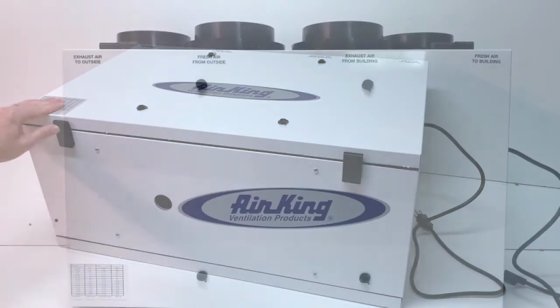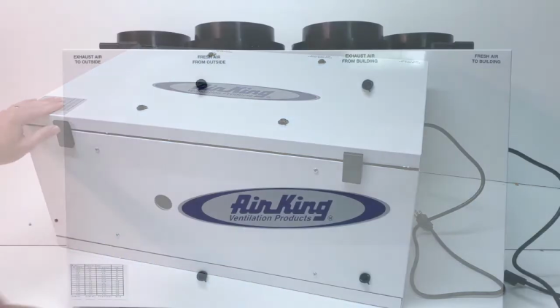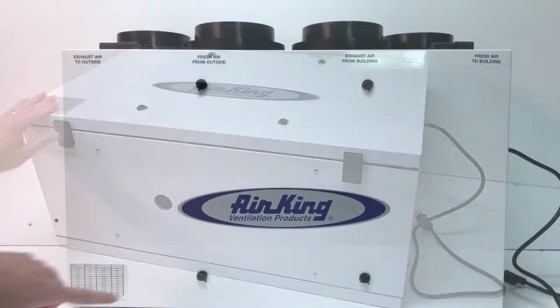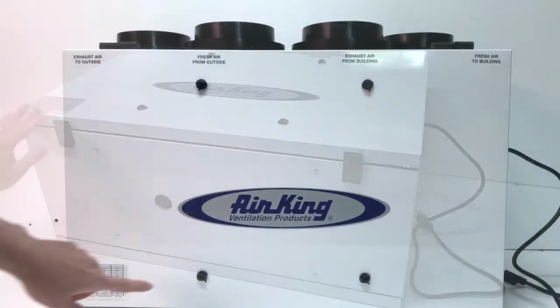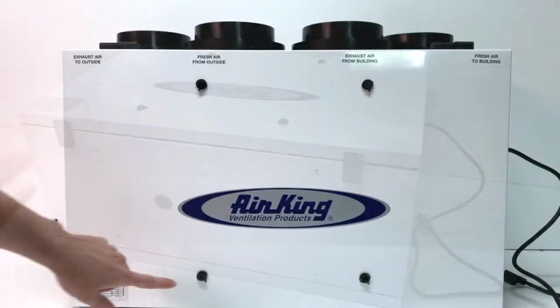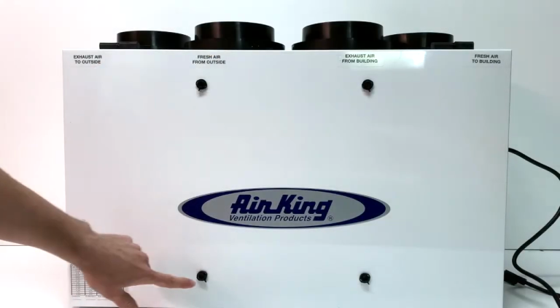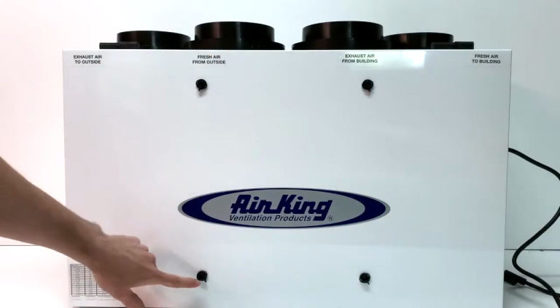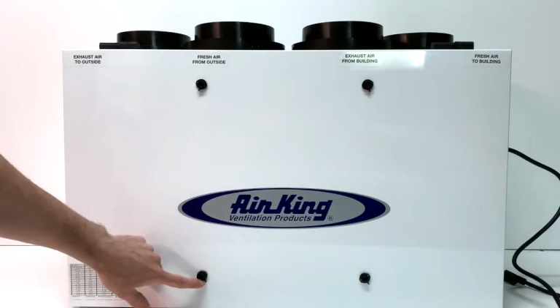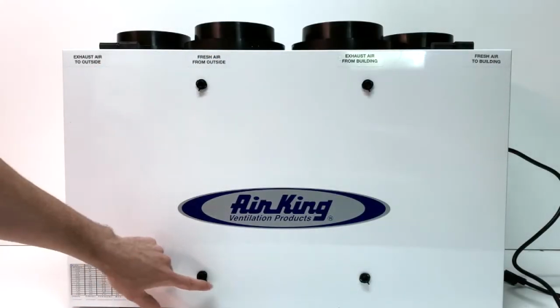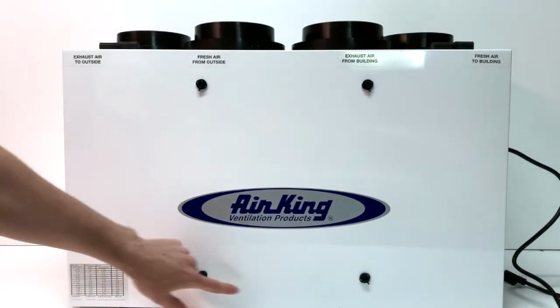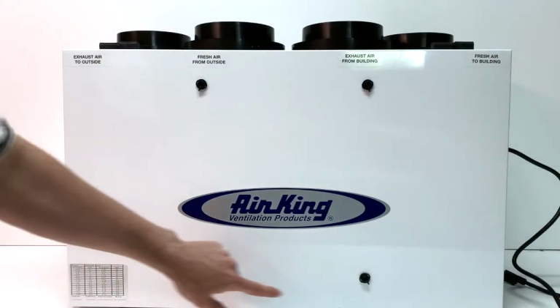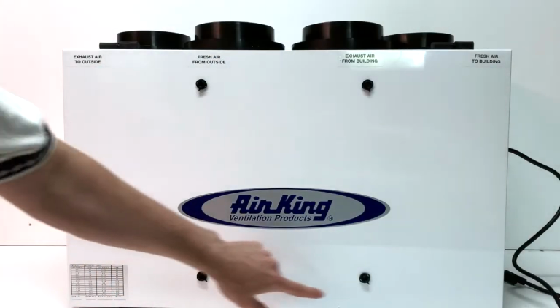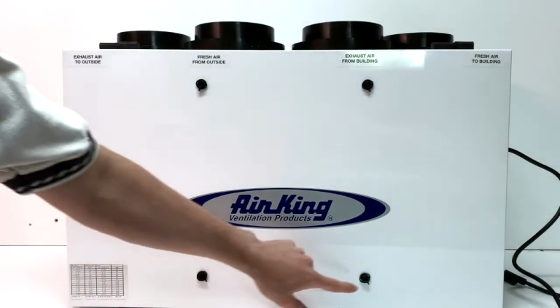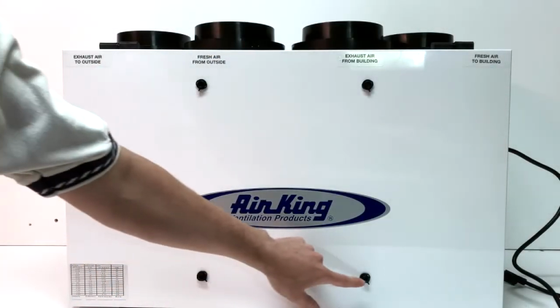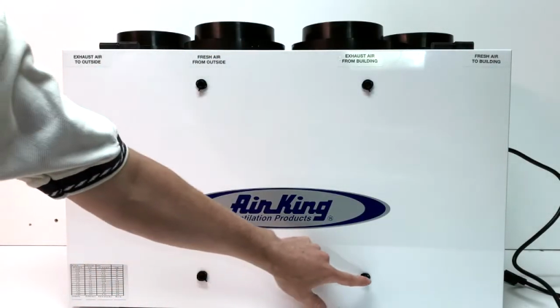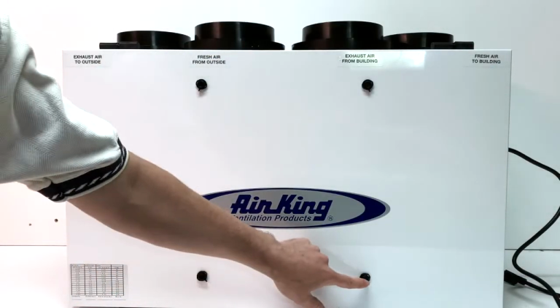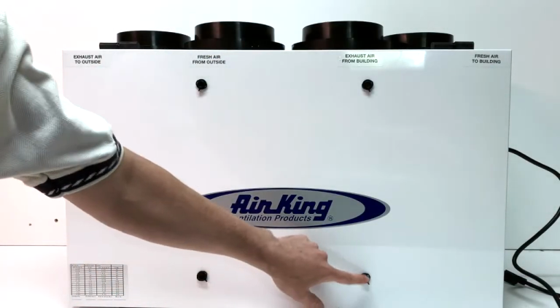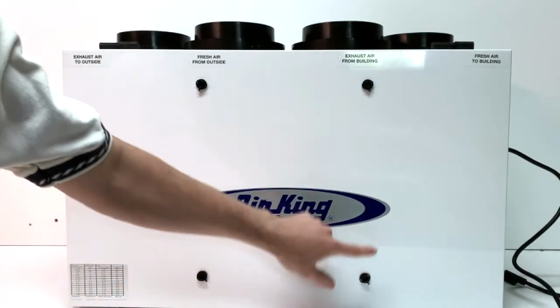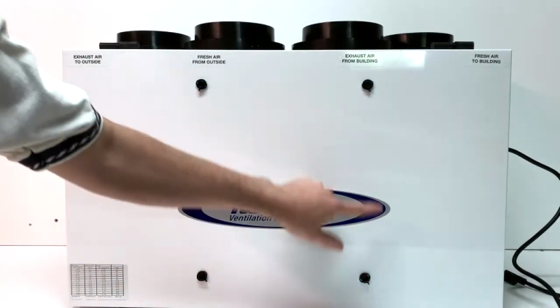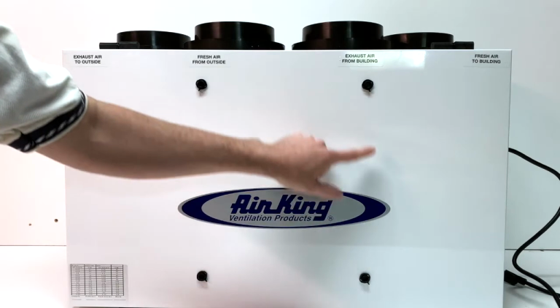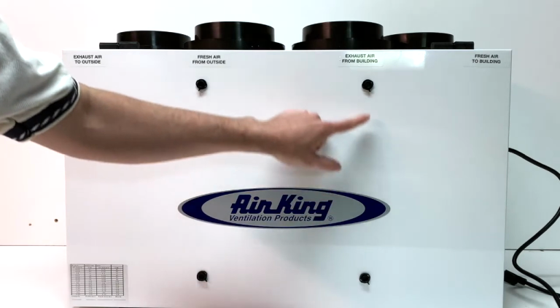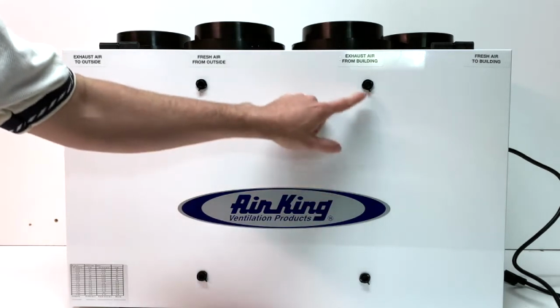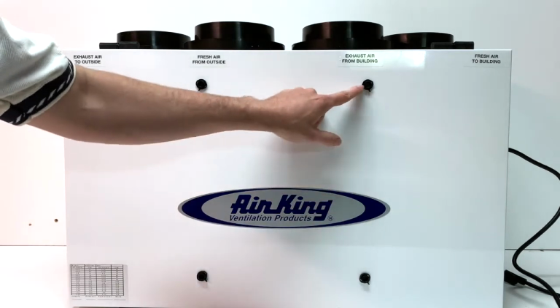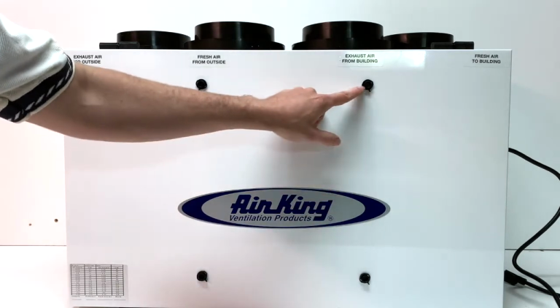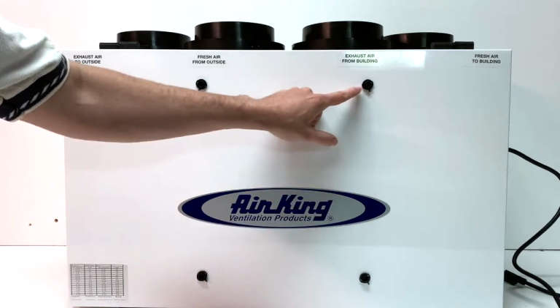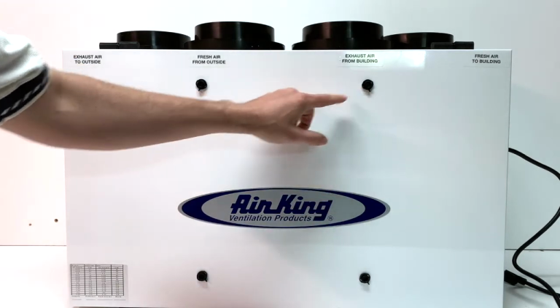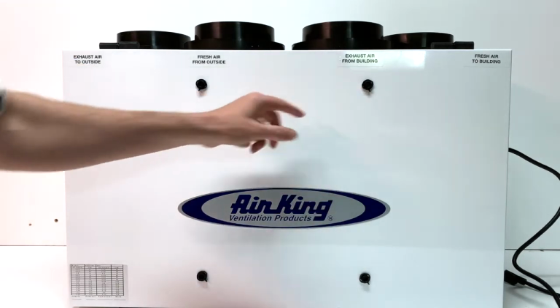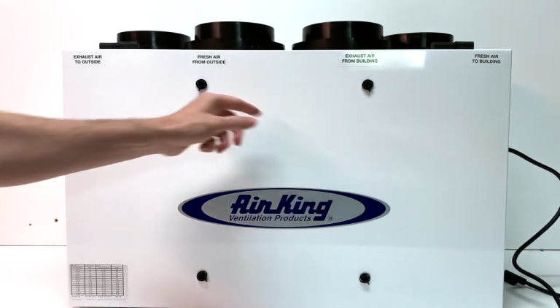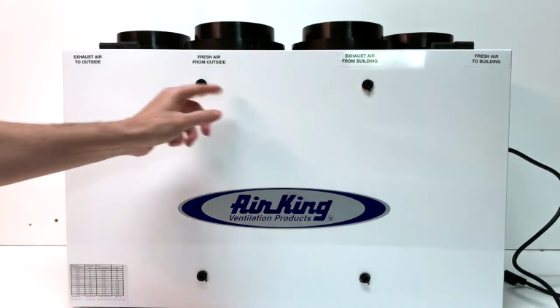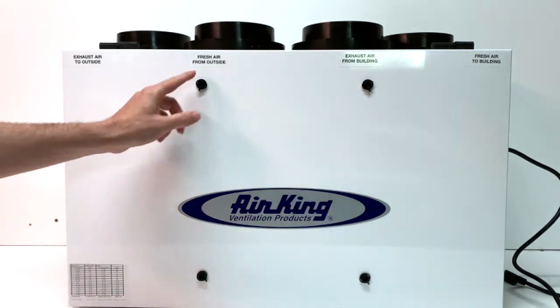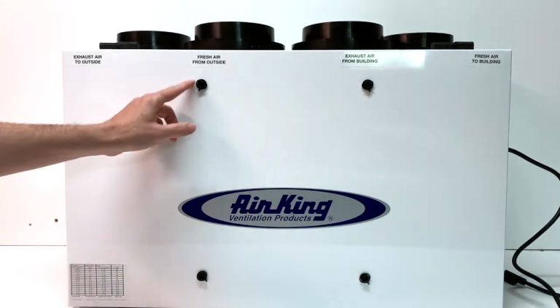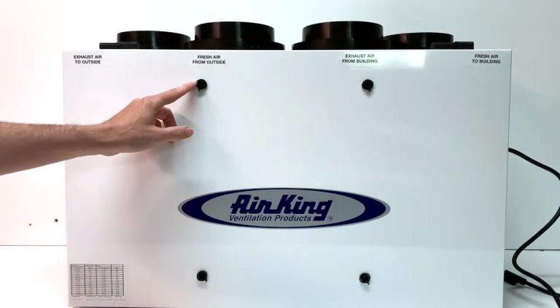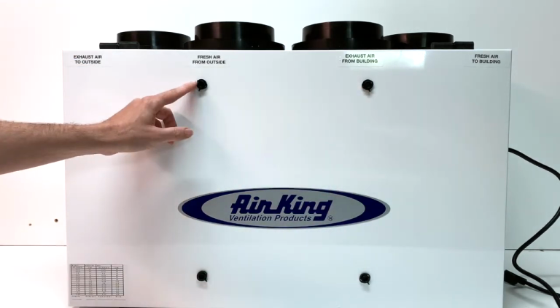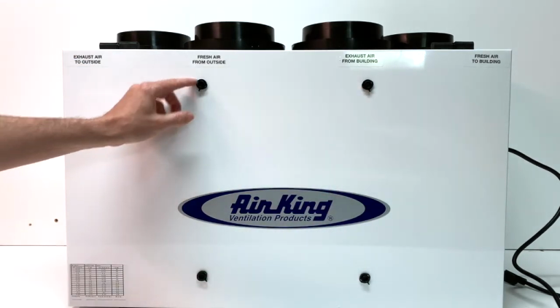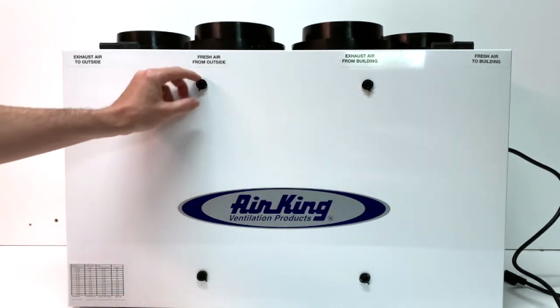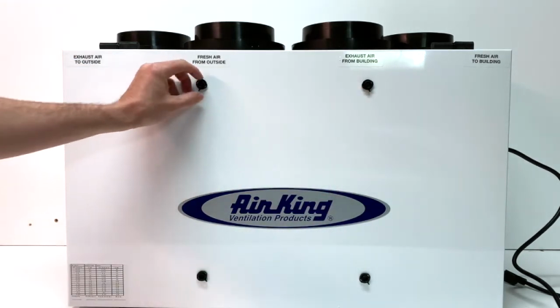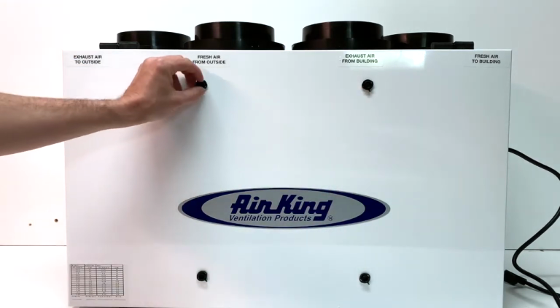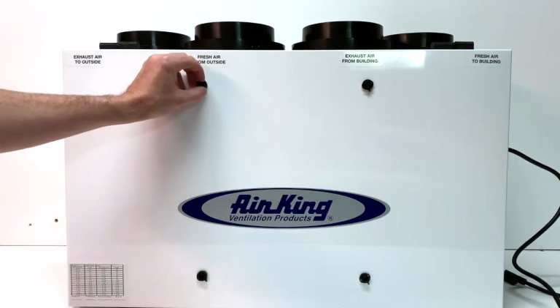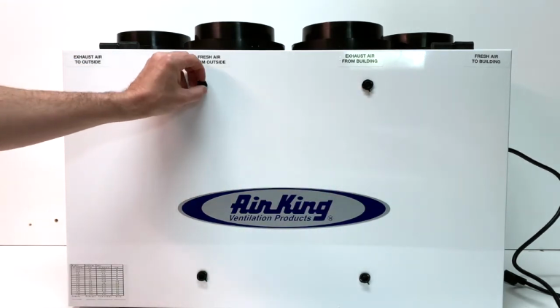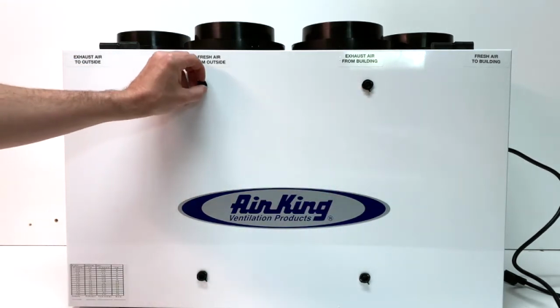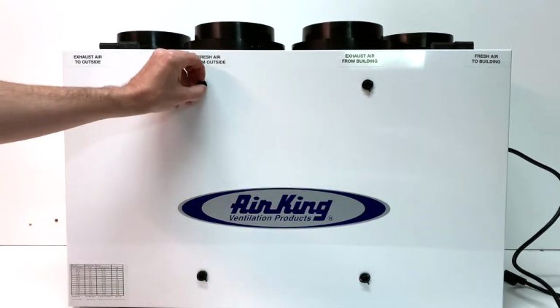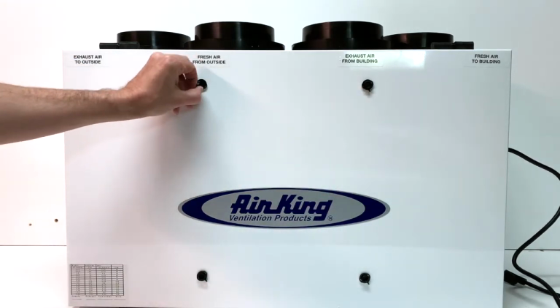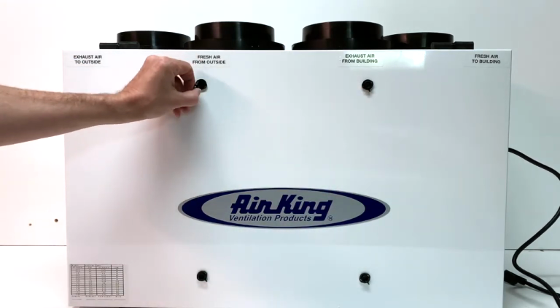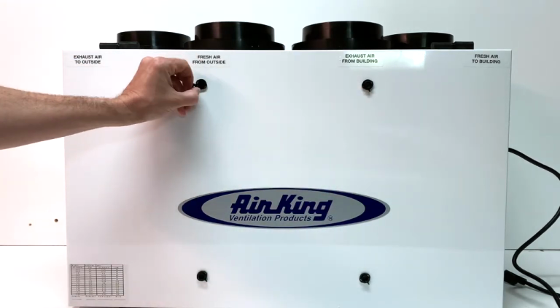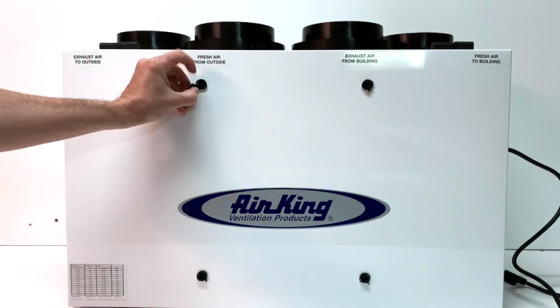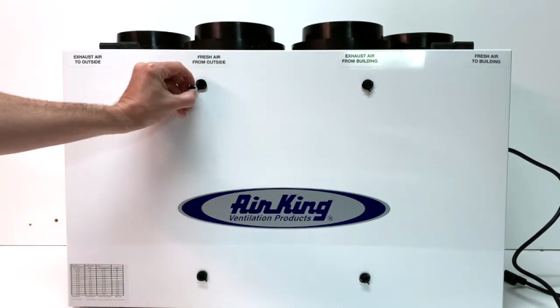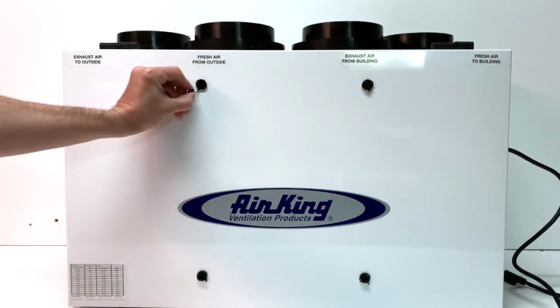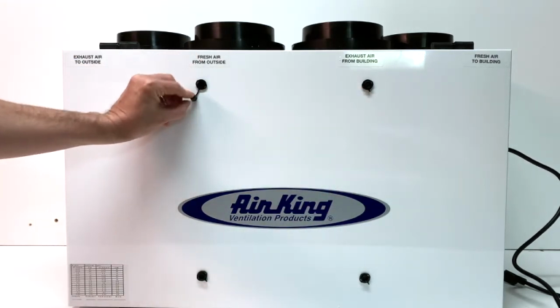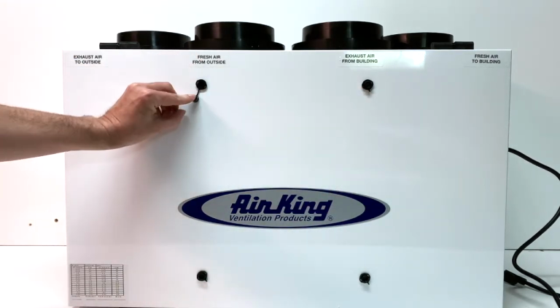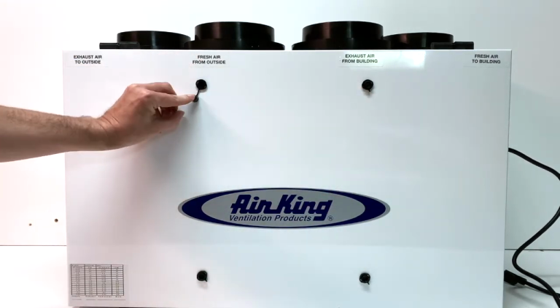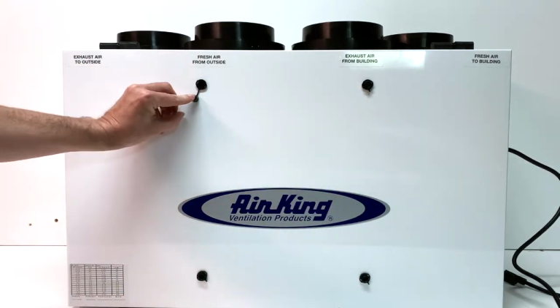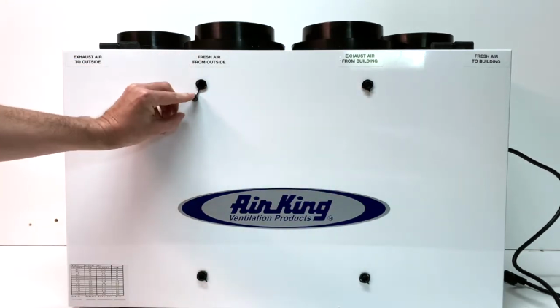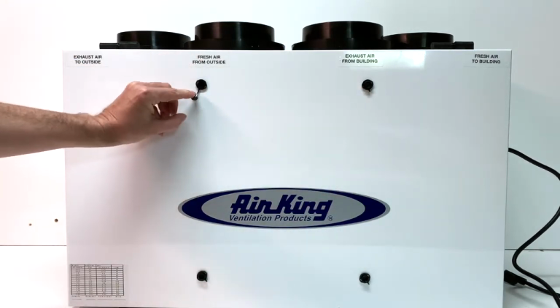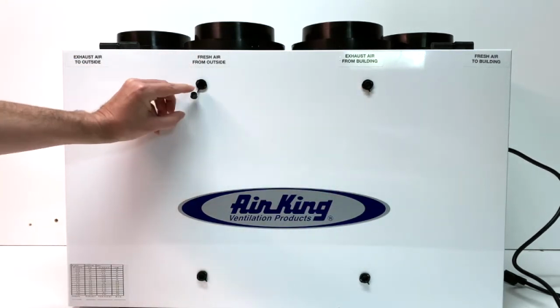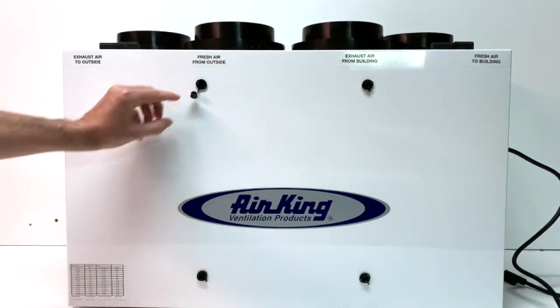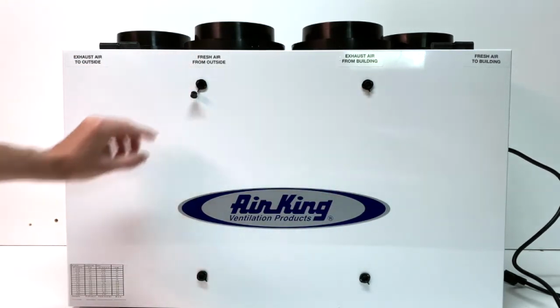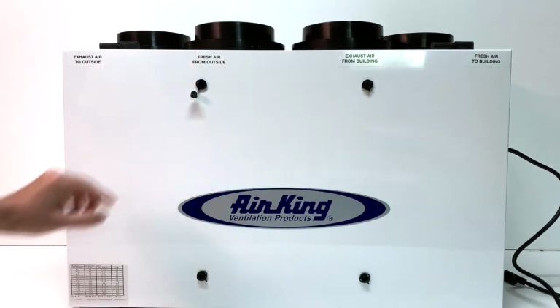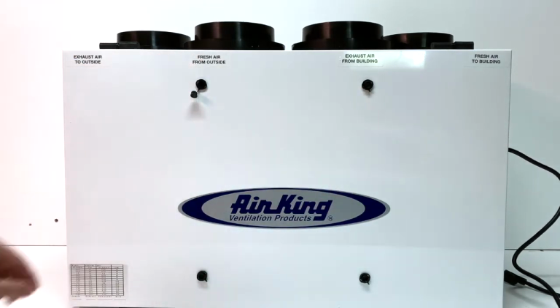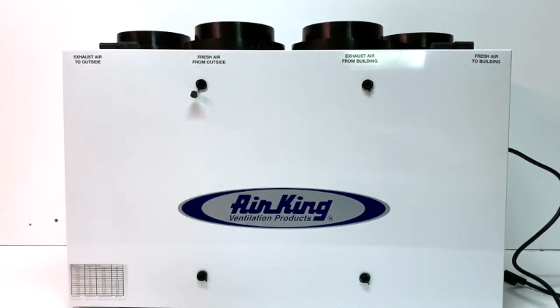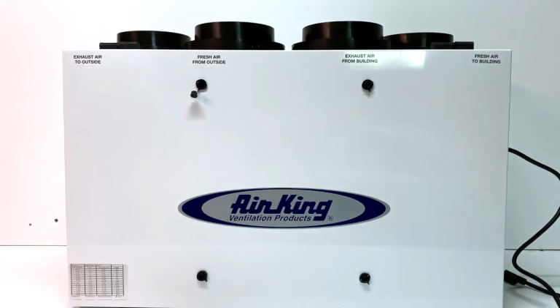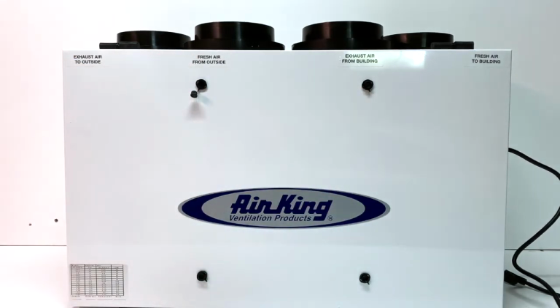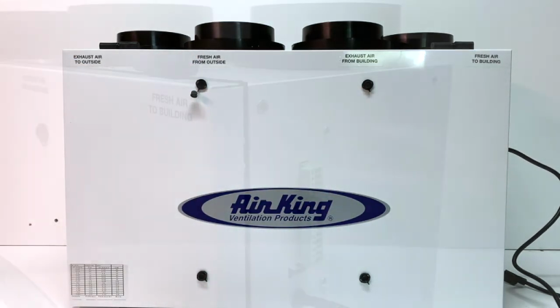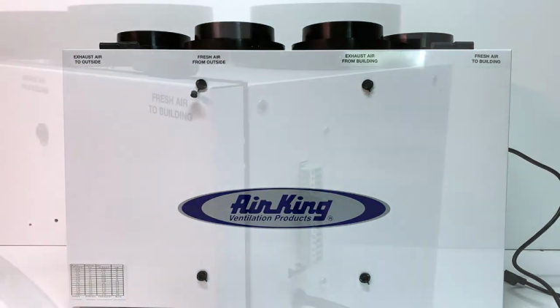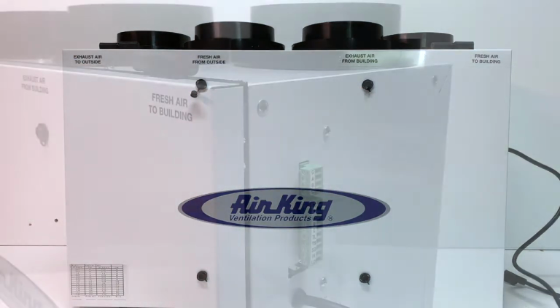There are four test port access points on the front cover of the unit, making it easy to read the airflow levels without having to disconnect ducting.